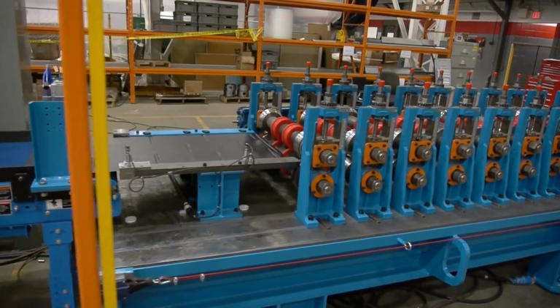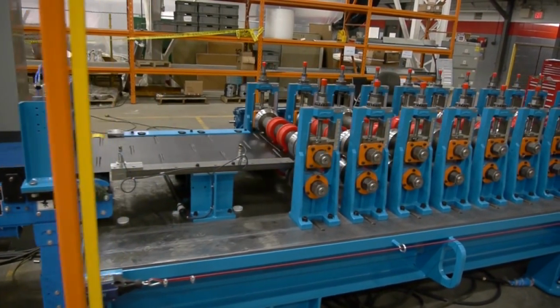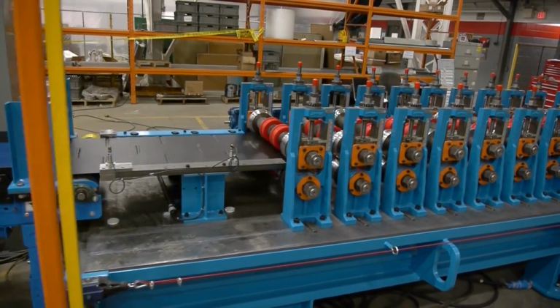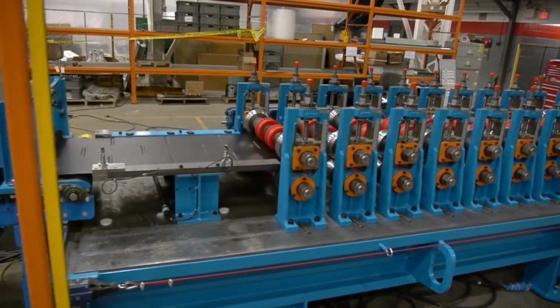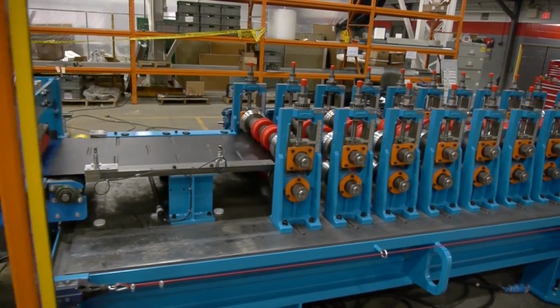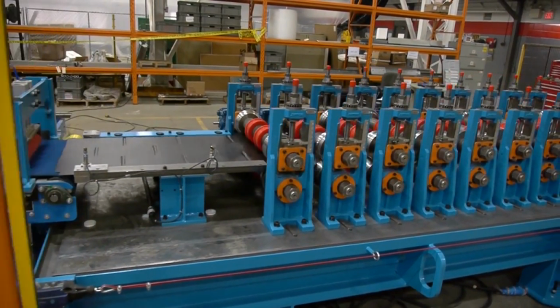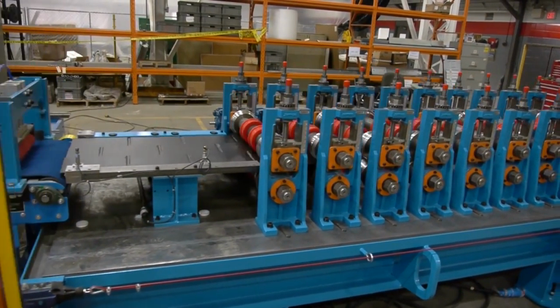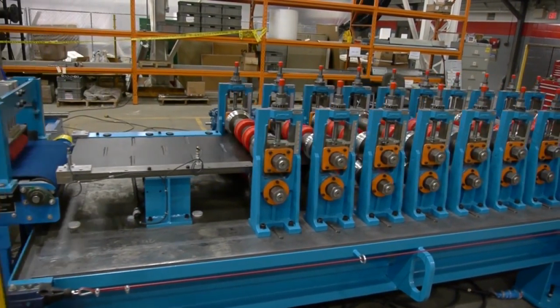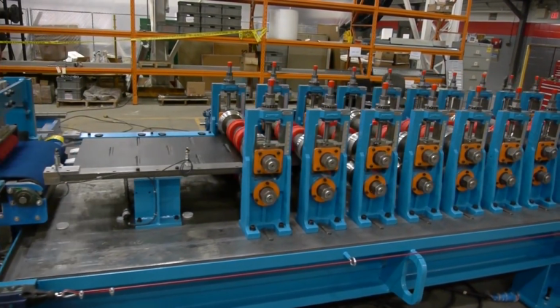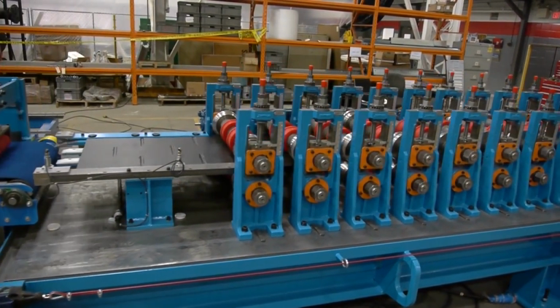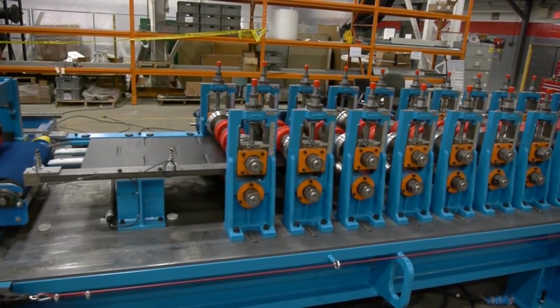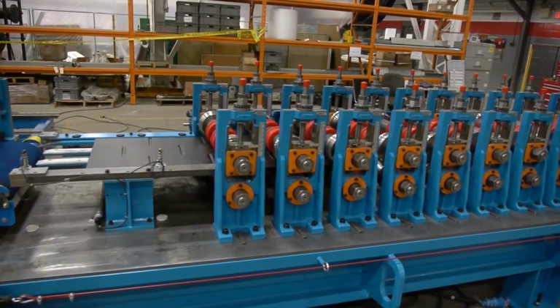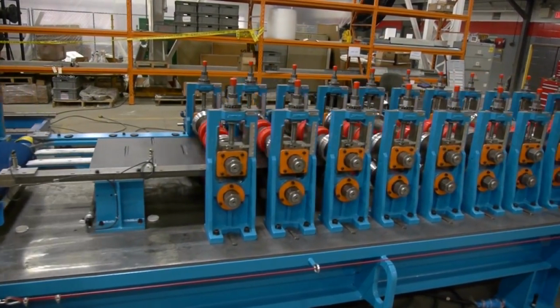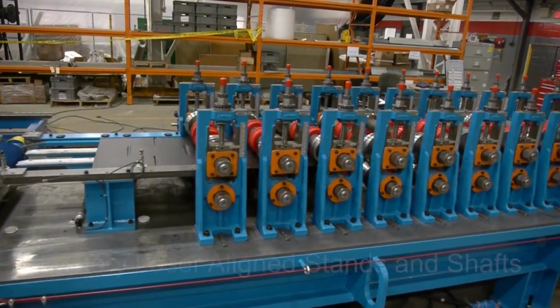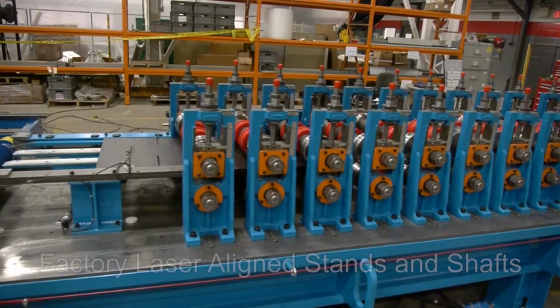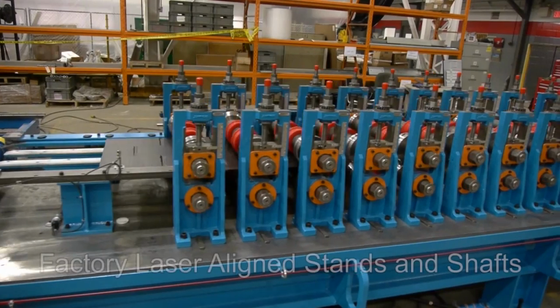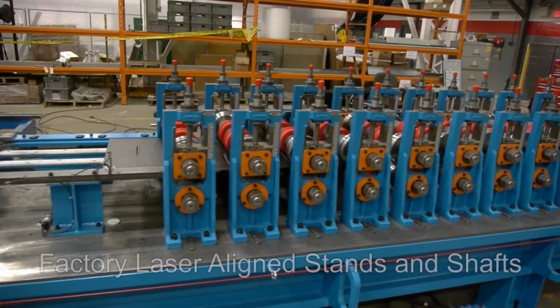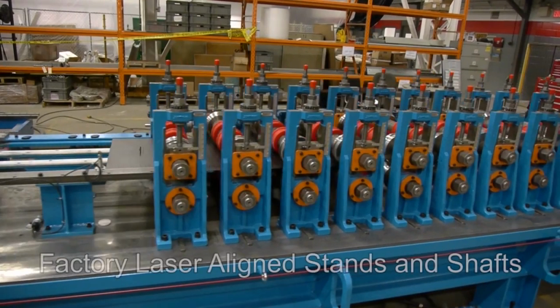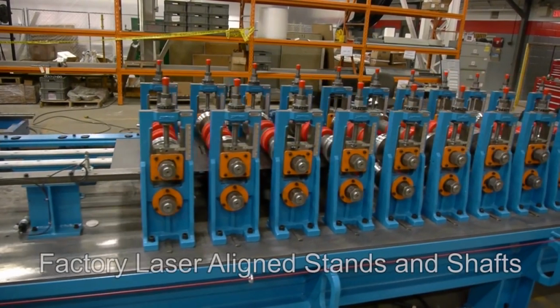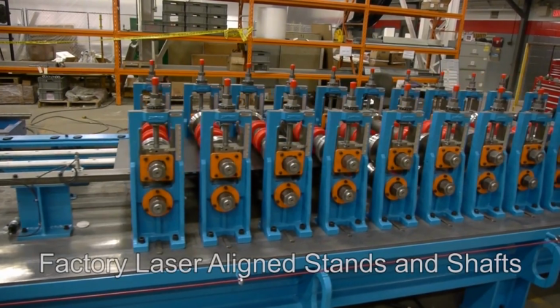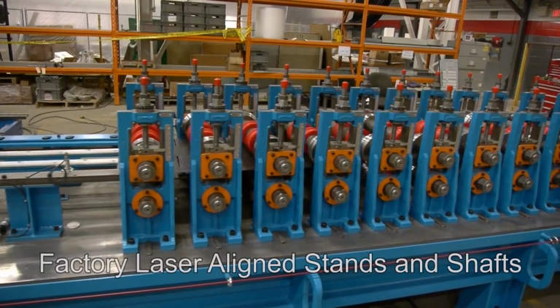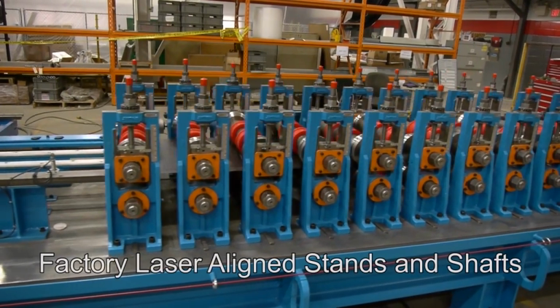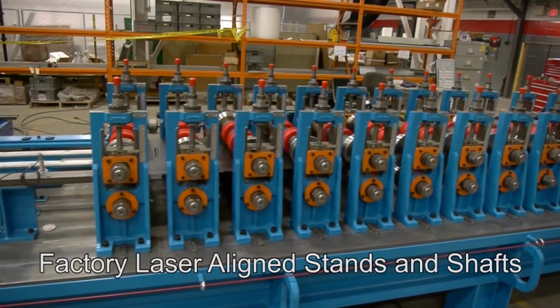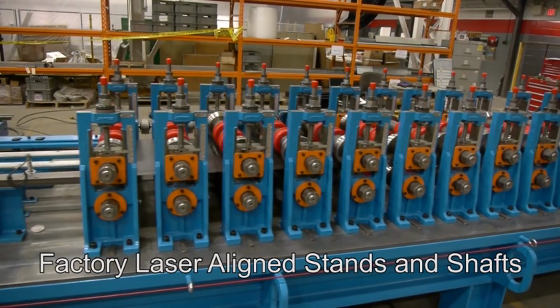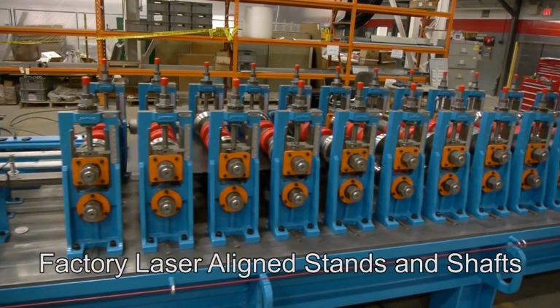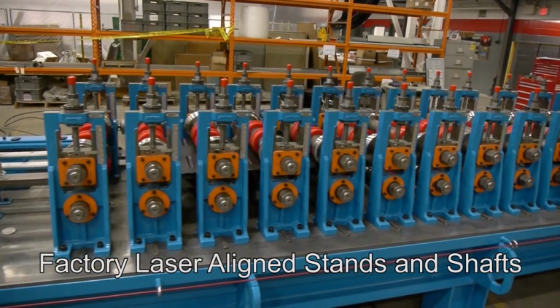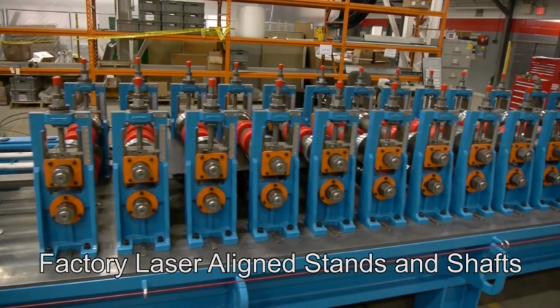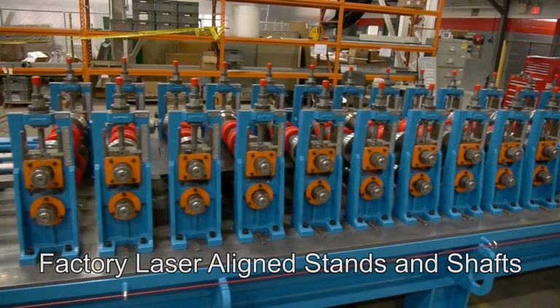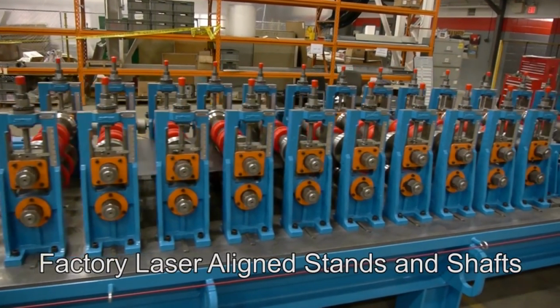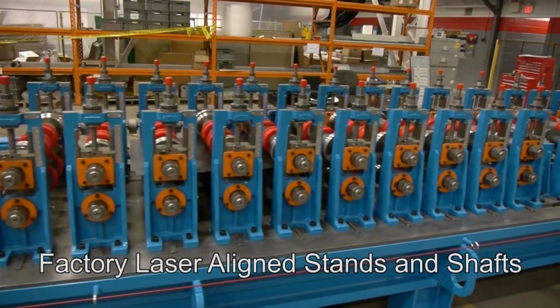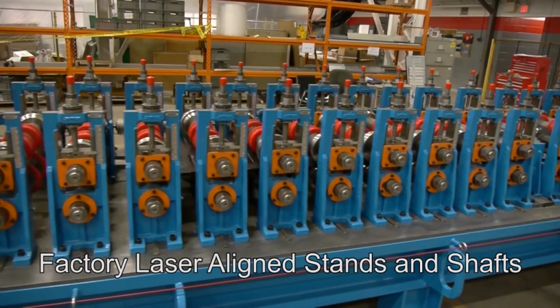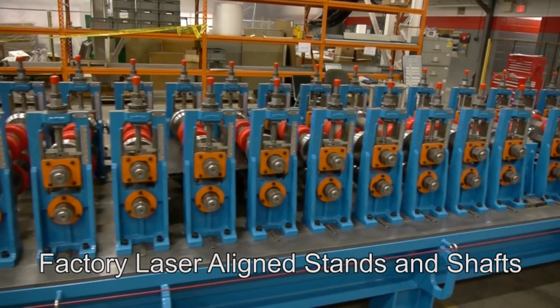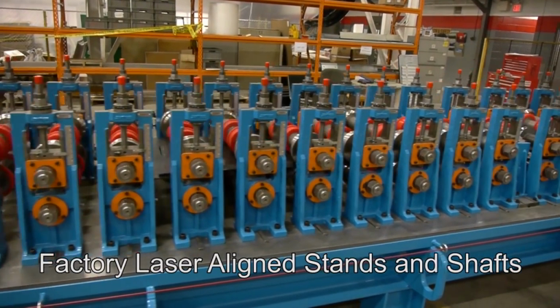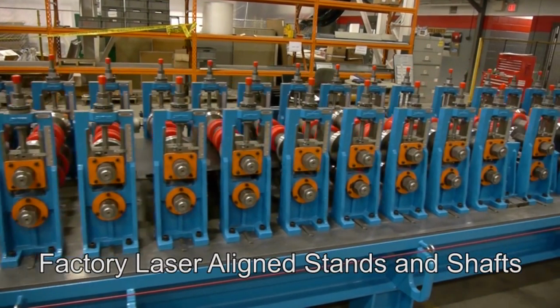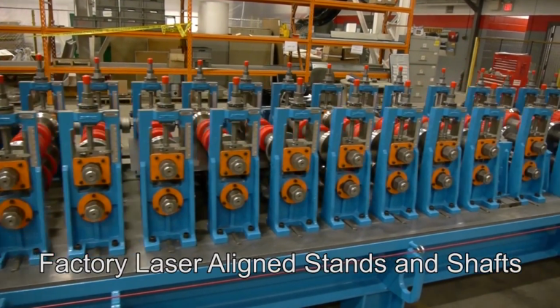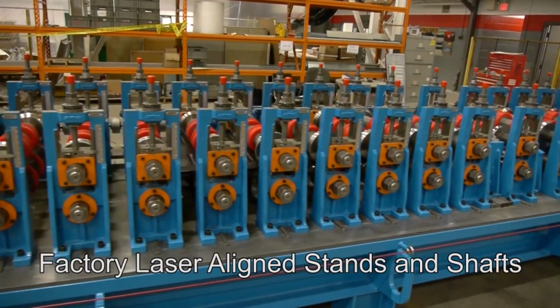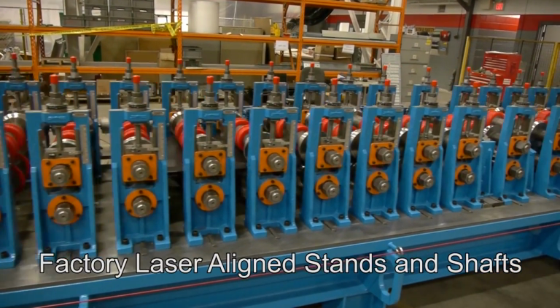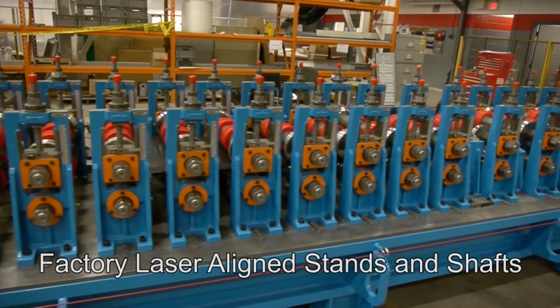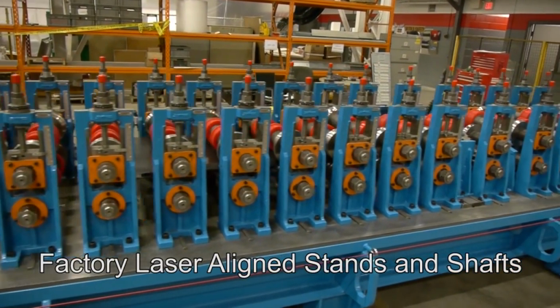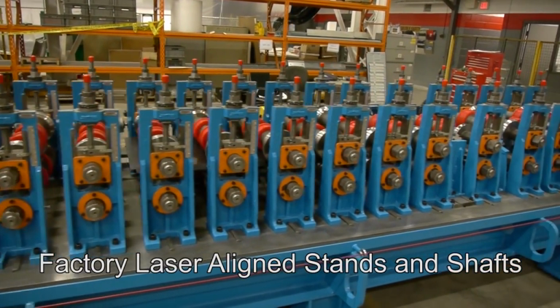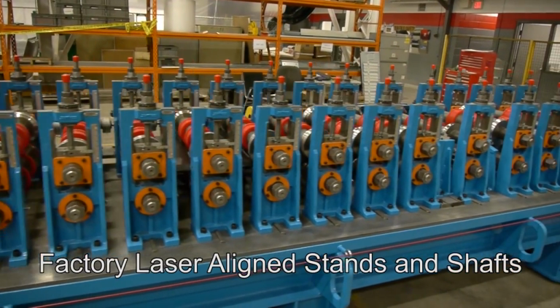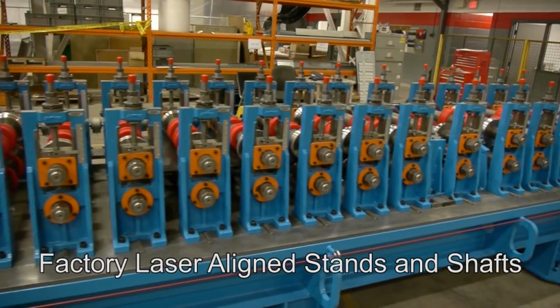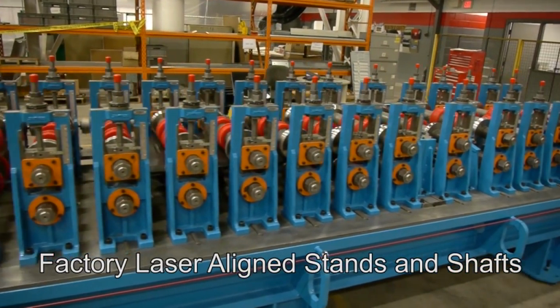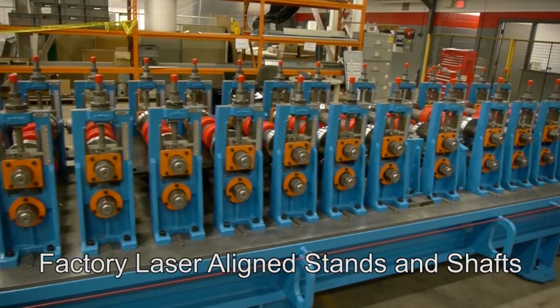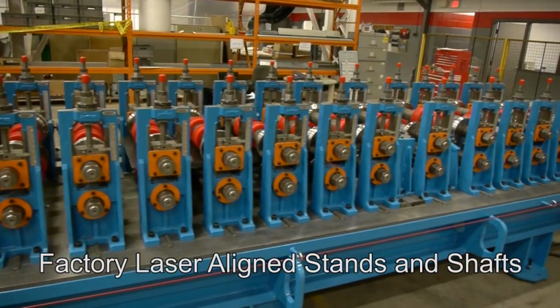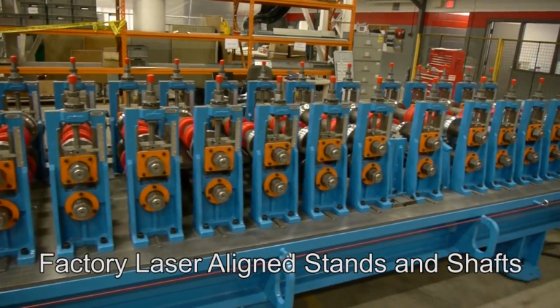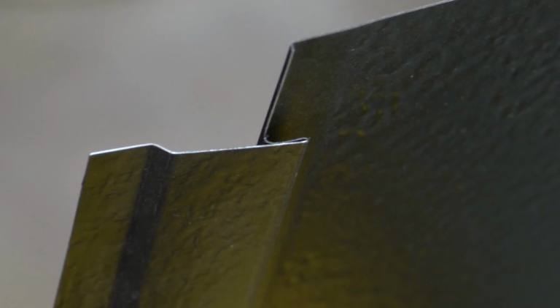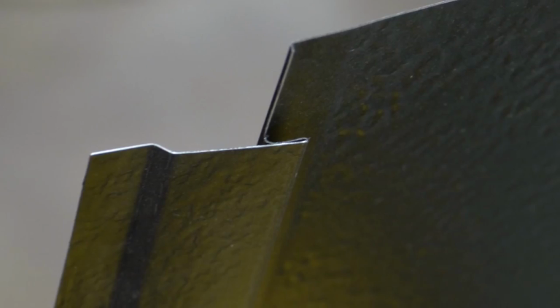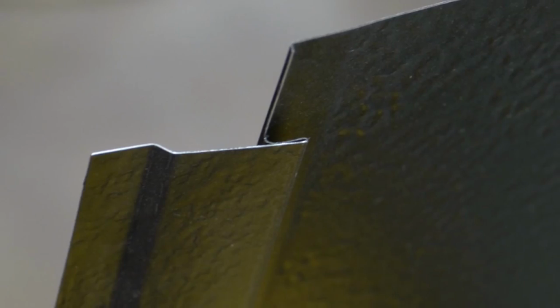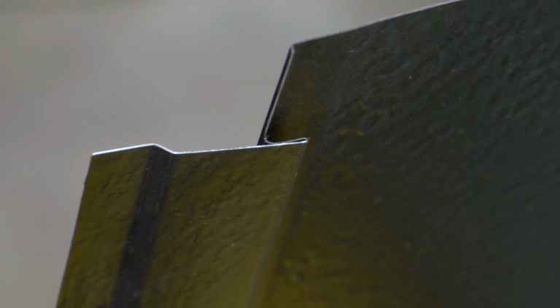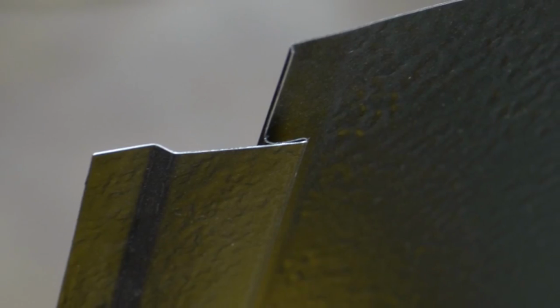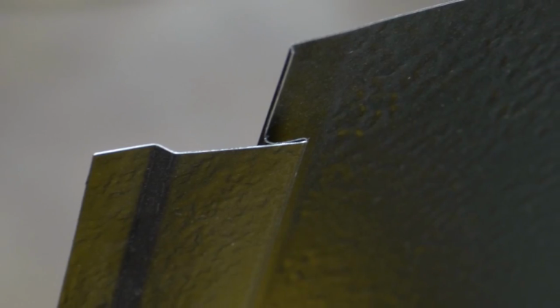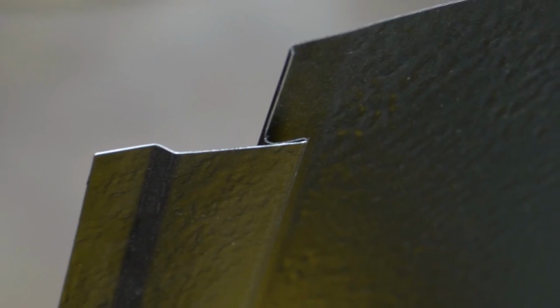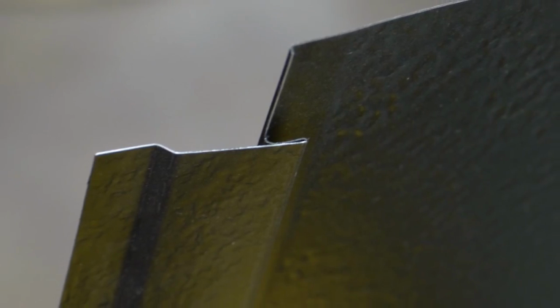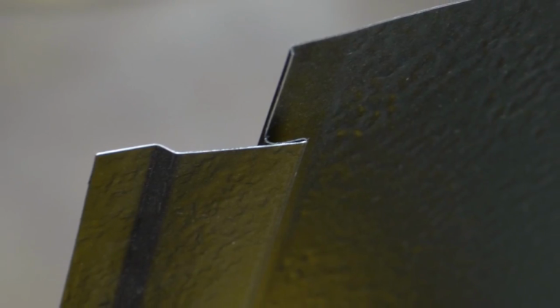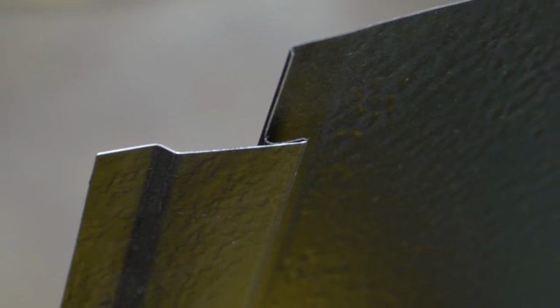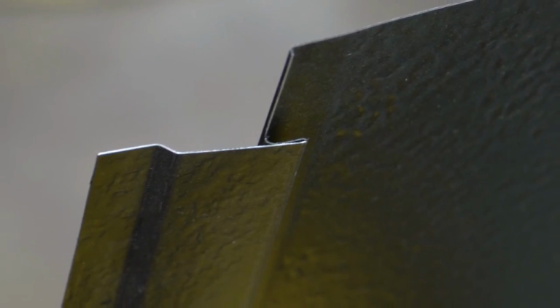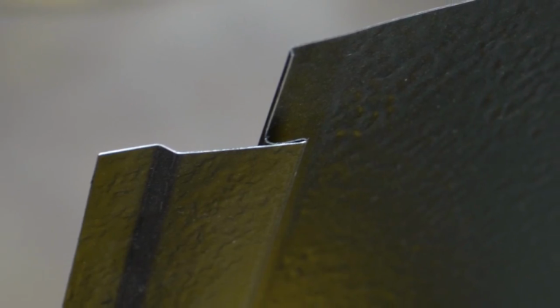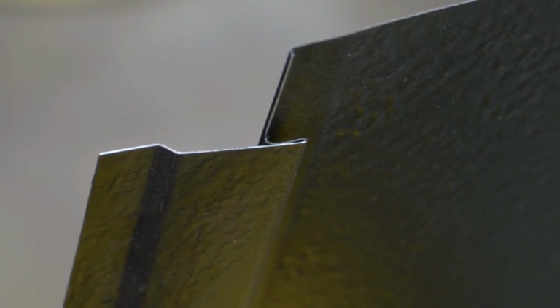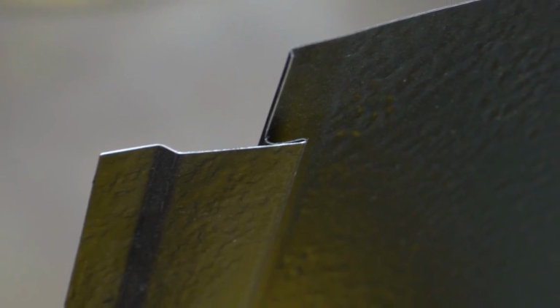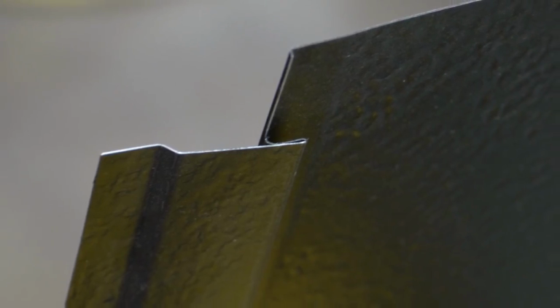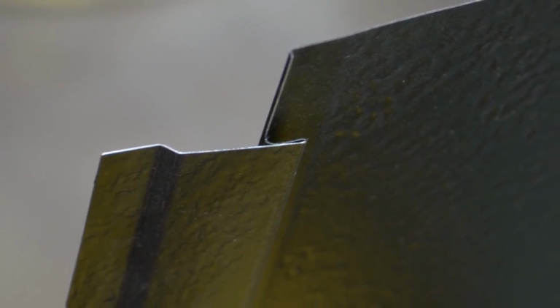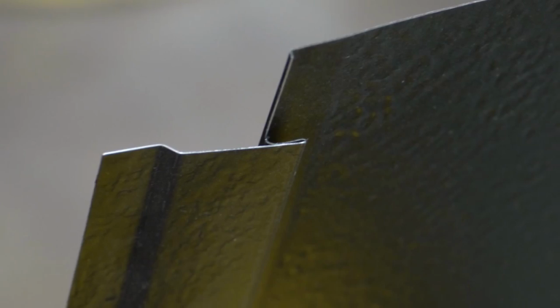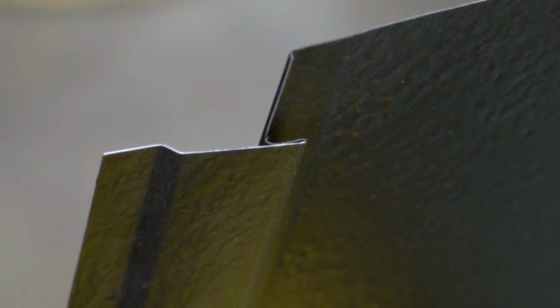This universal roll former with its factory laser aligned stands and shafts forms the sides for the locking function.